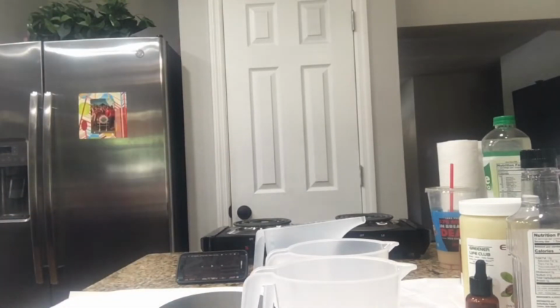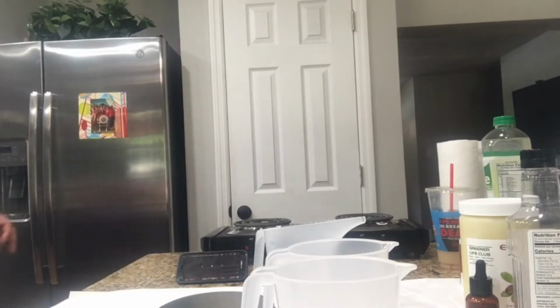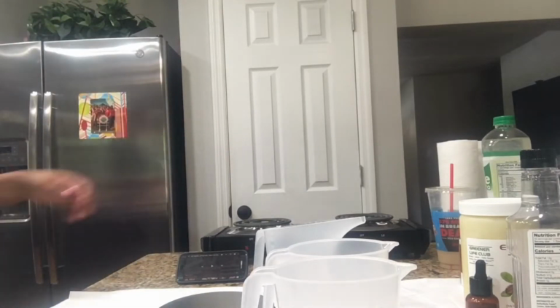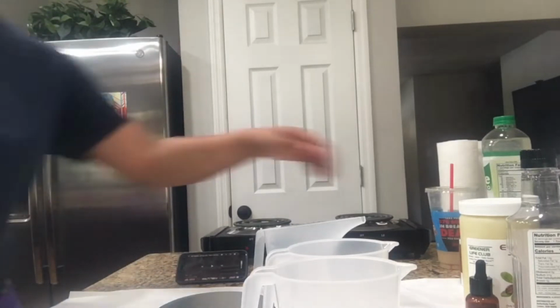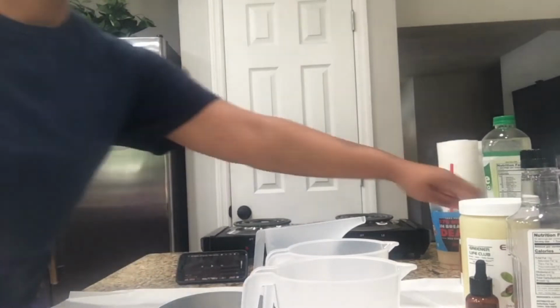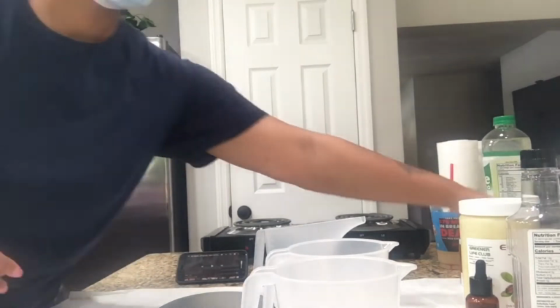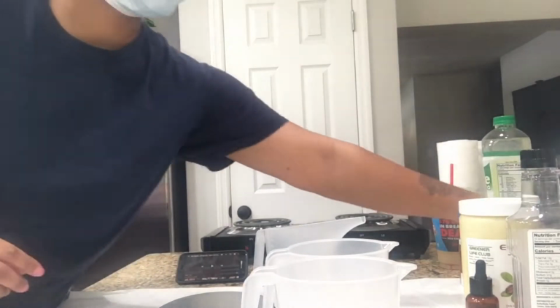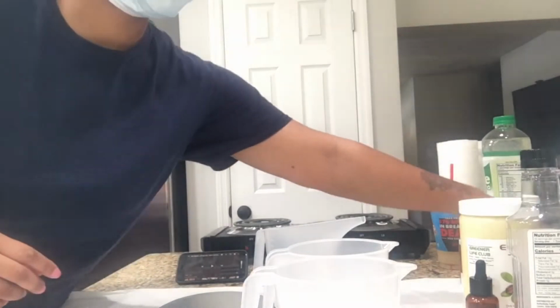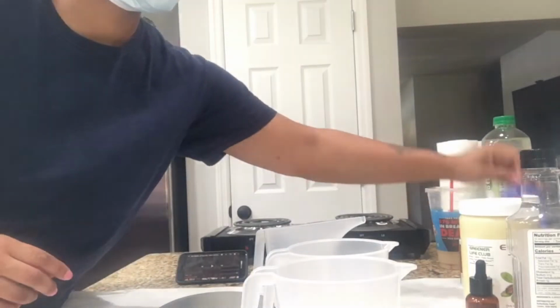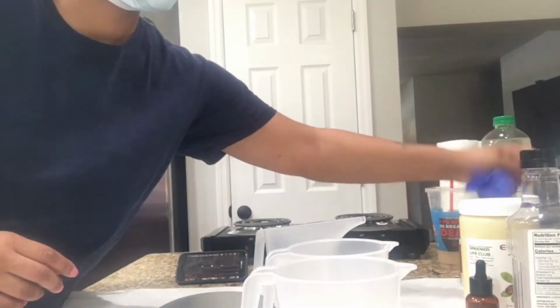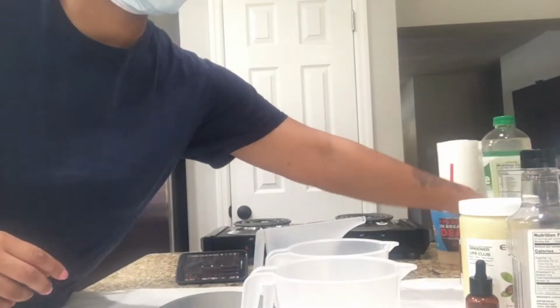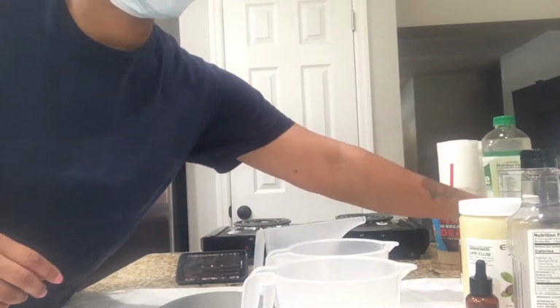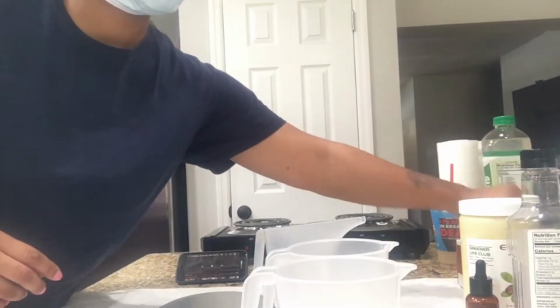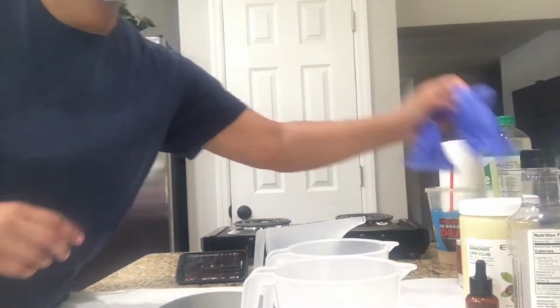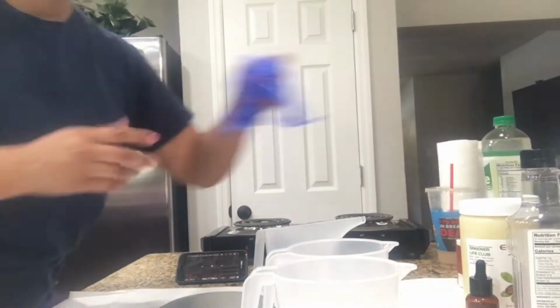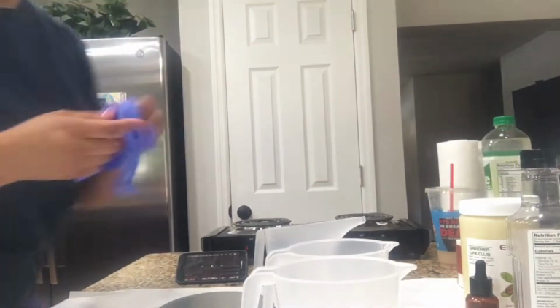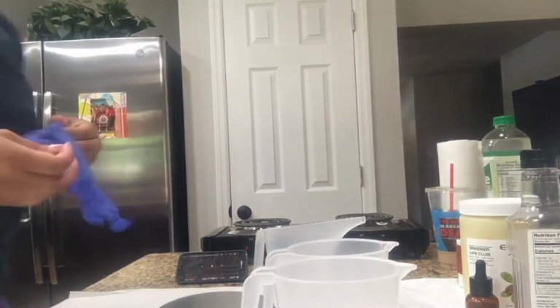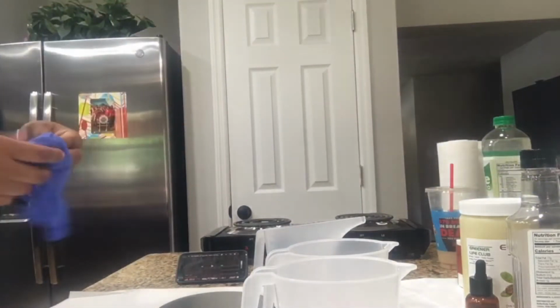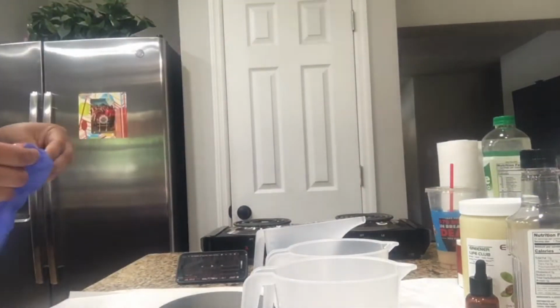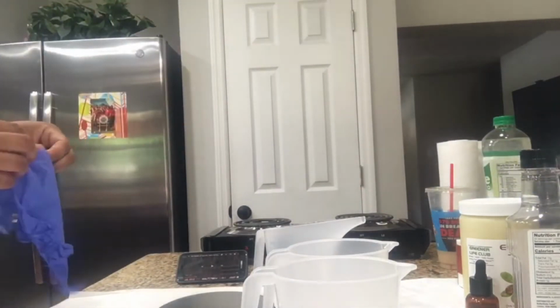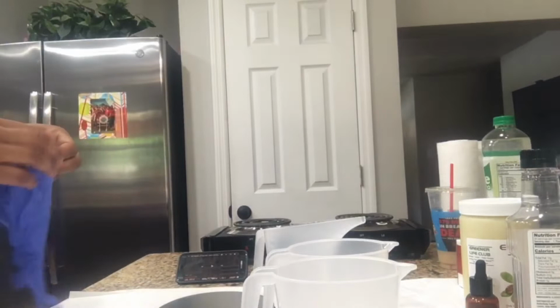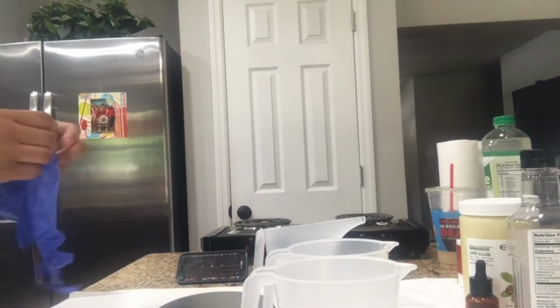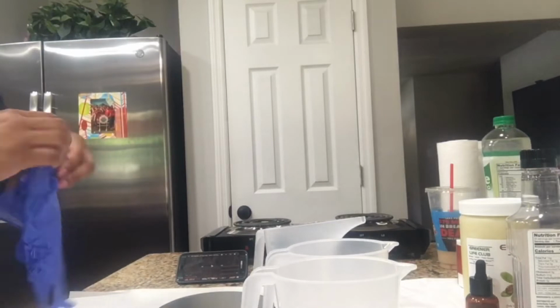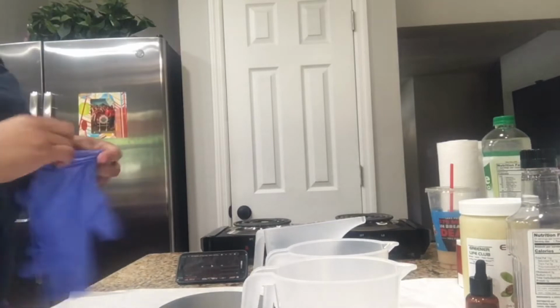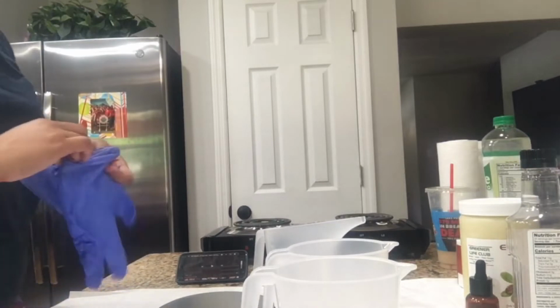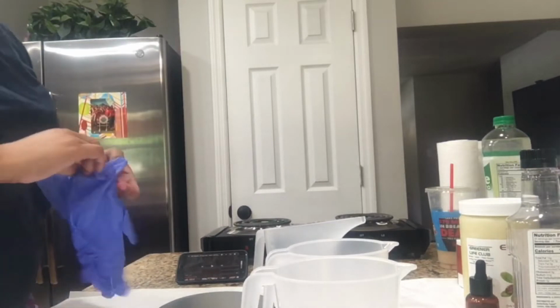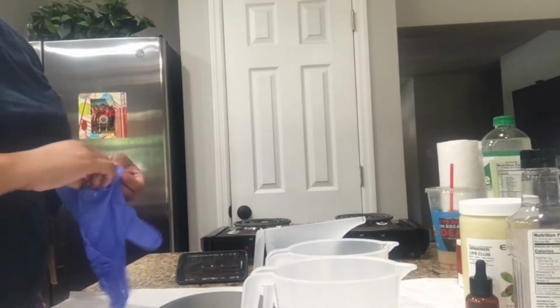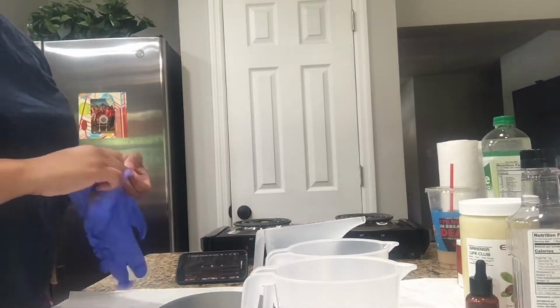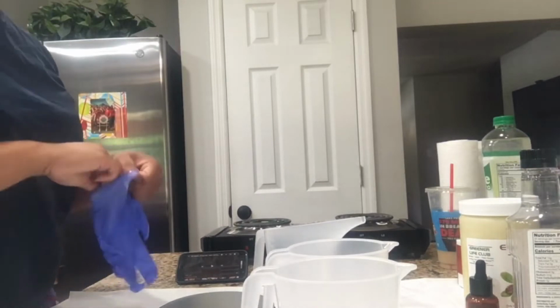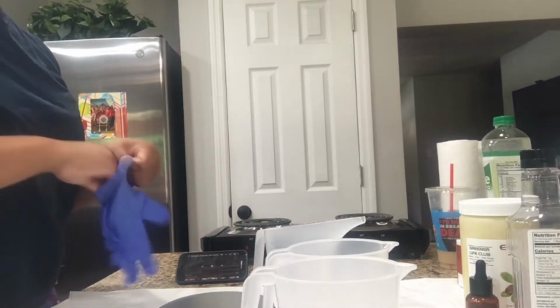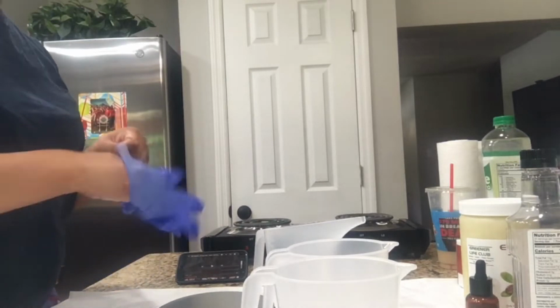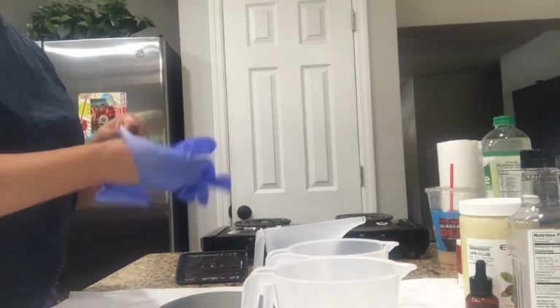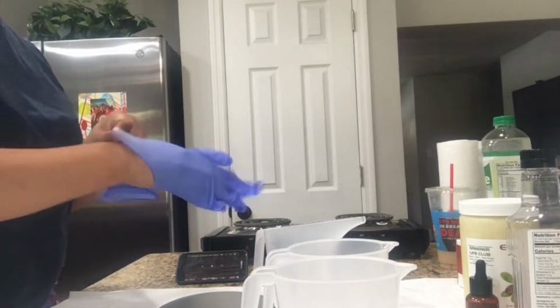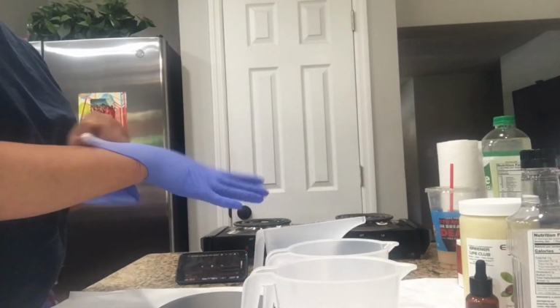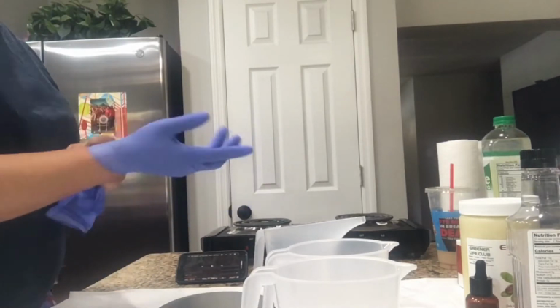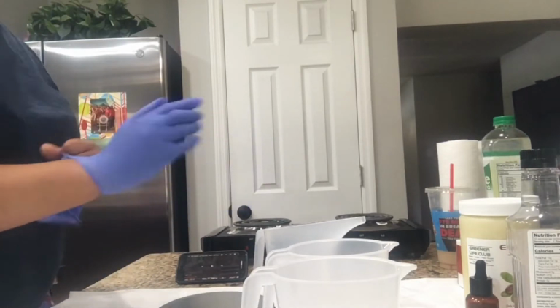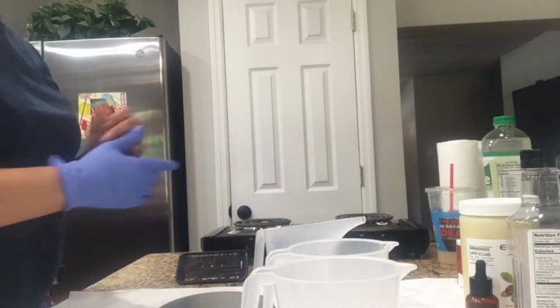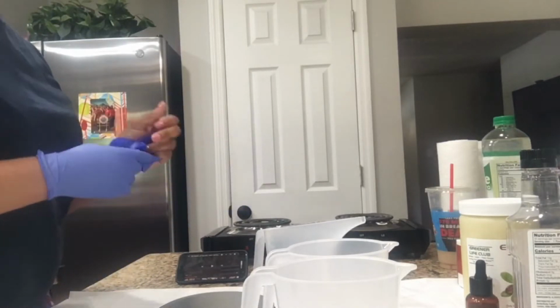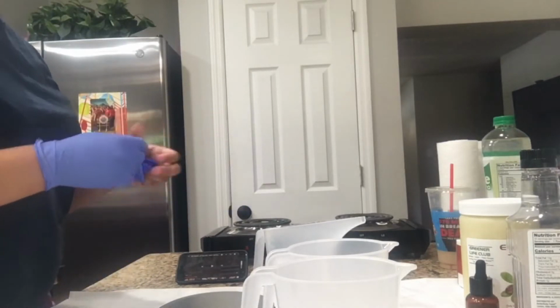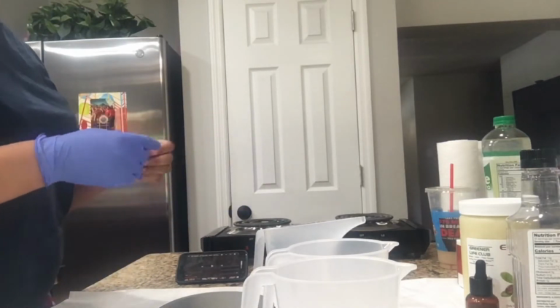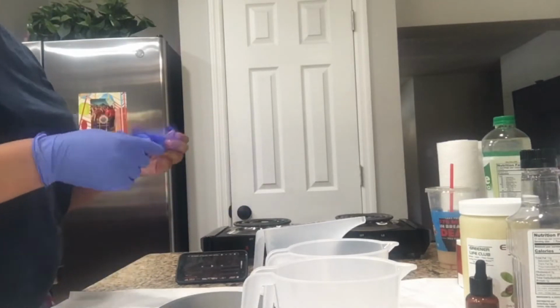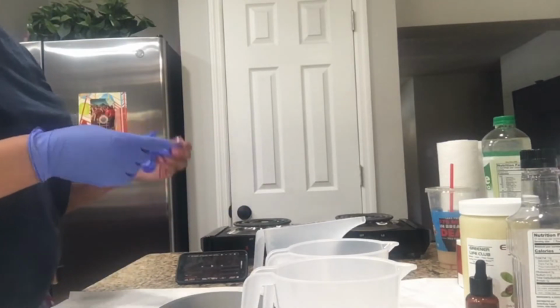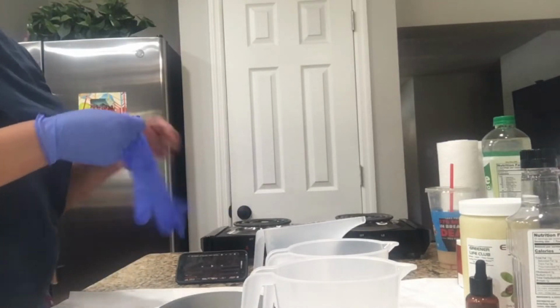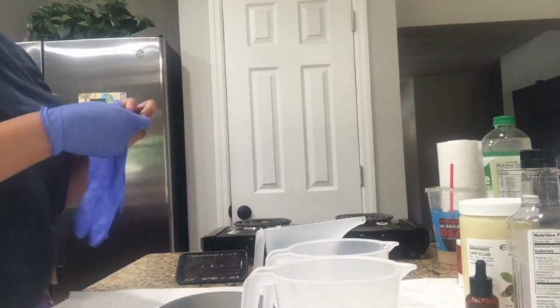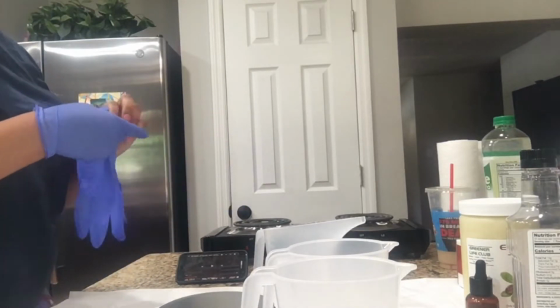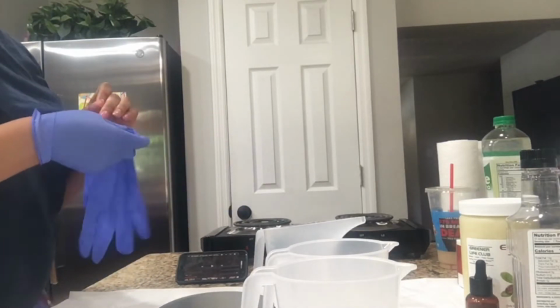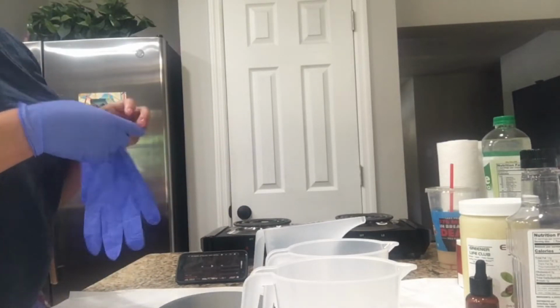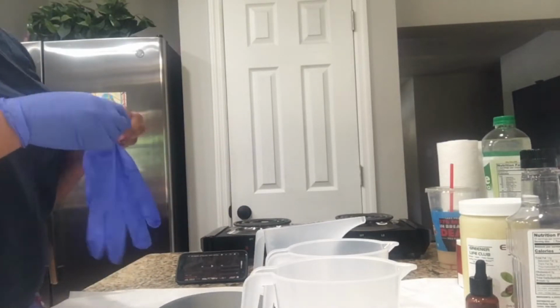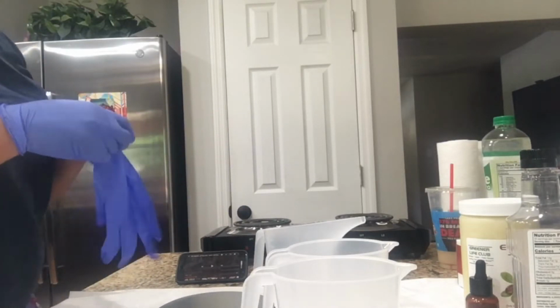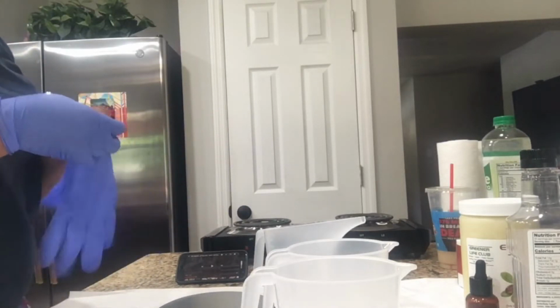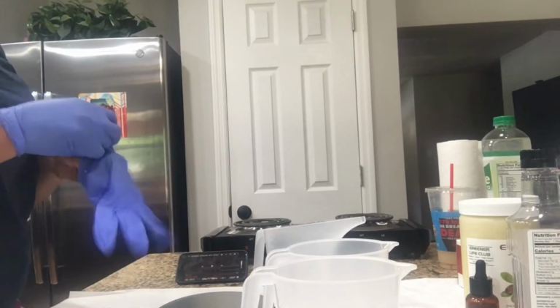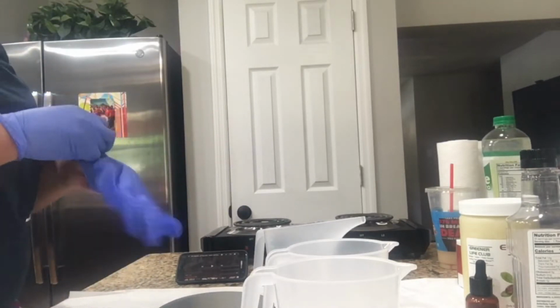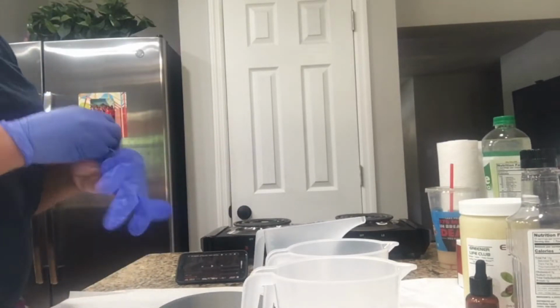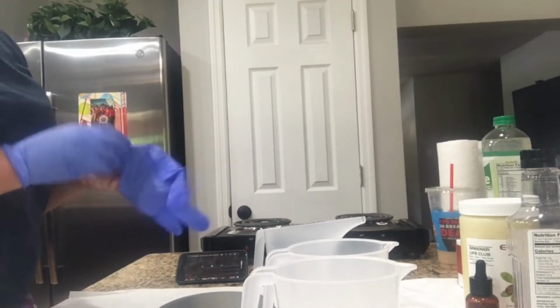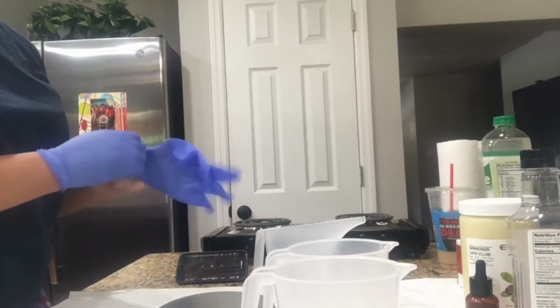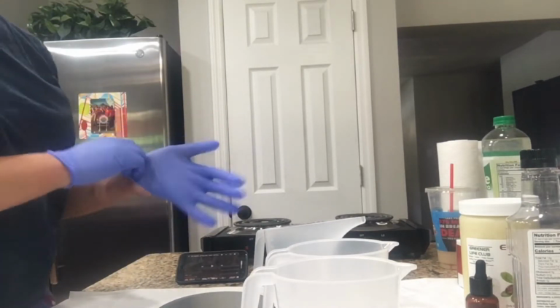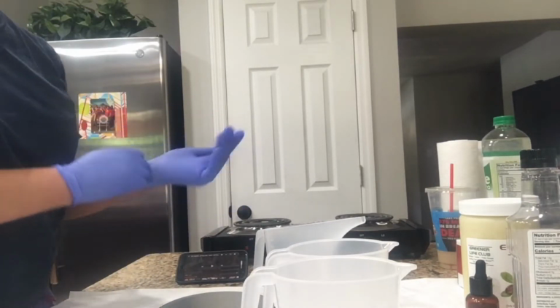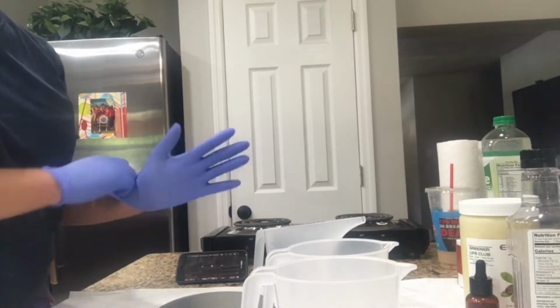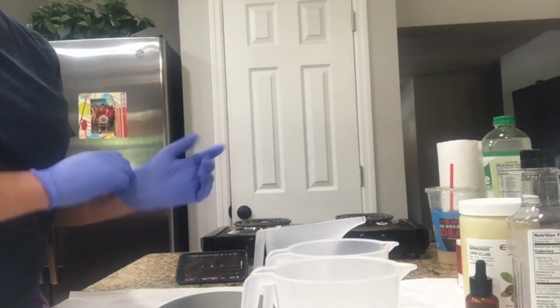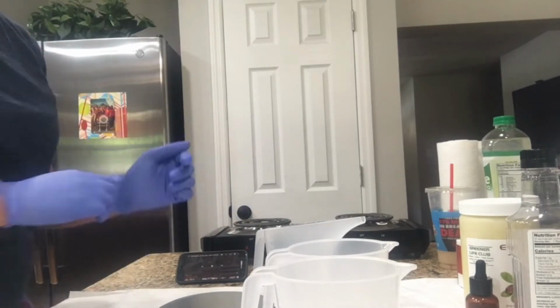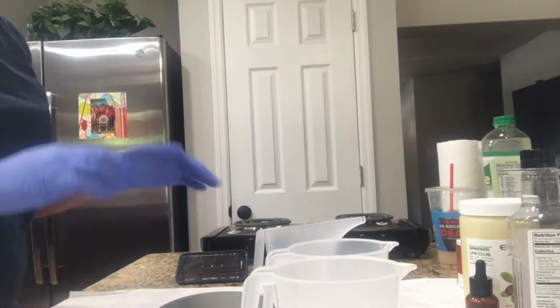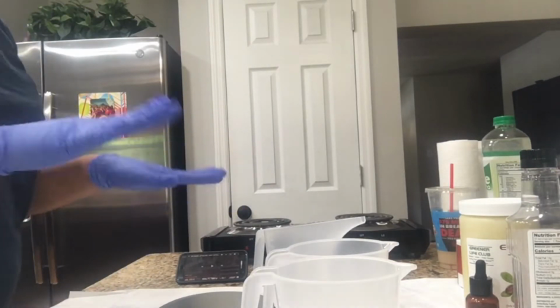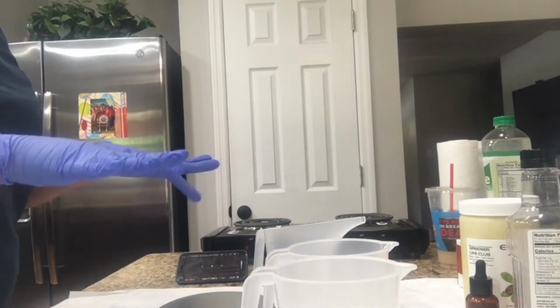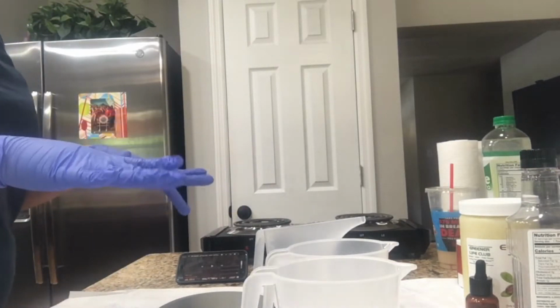Today I will be showing you guys how I make my oatmeal soap using the melt and pour method.